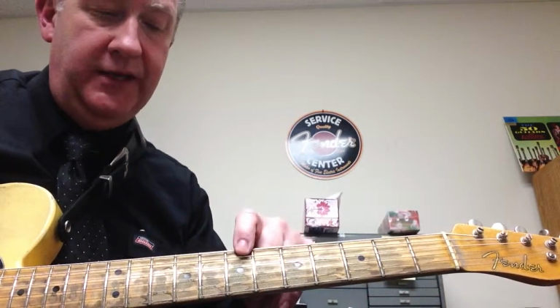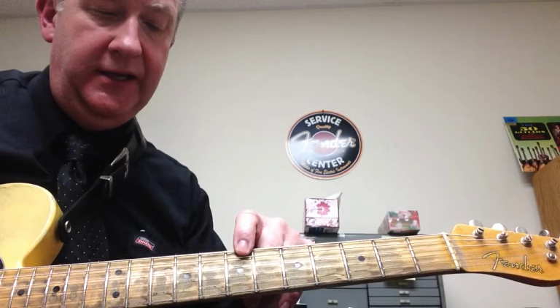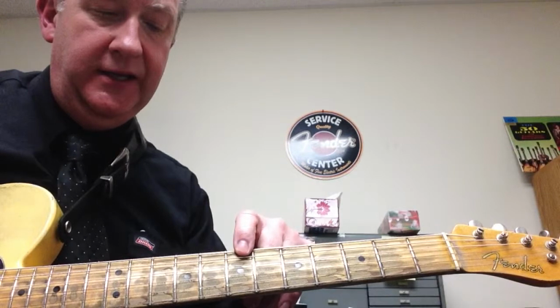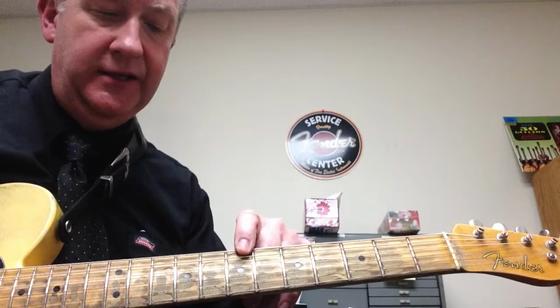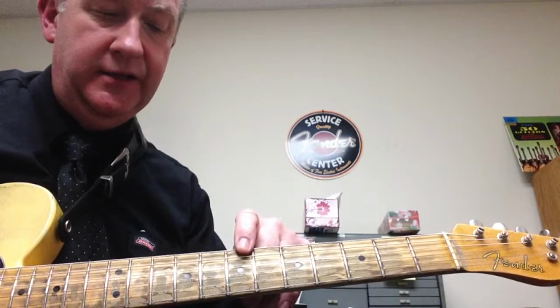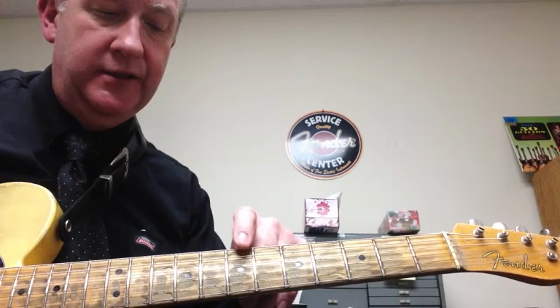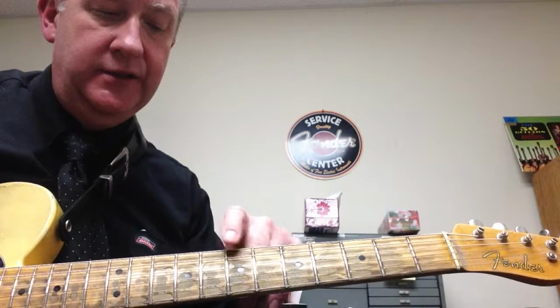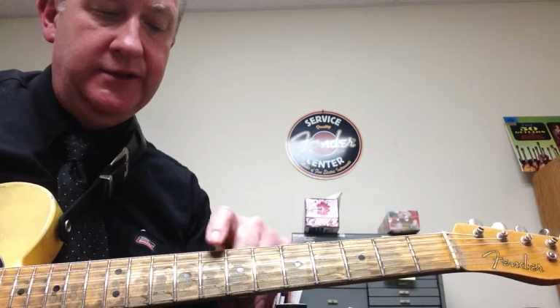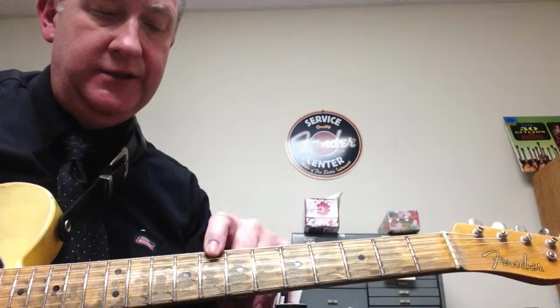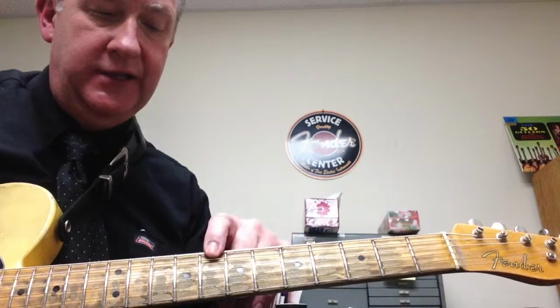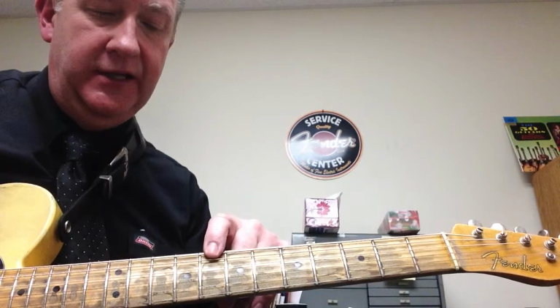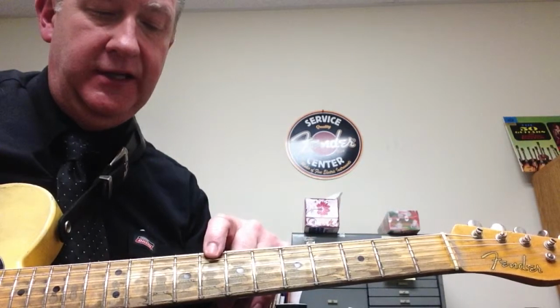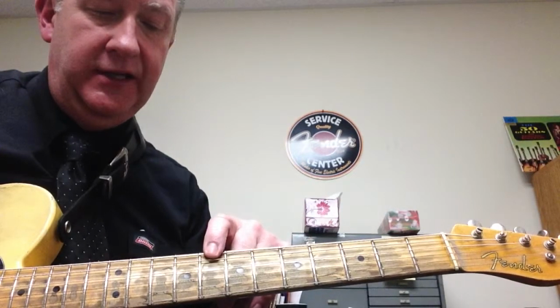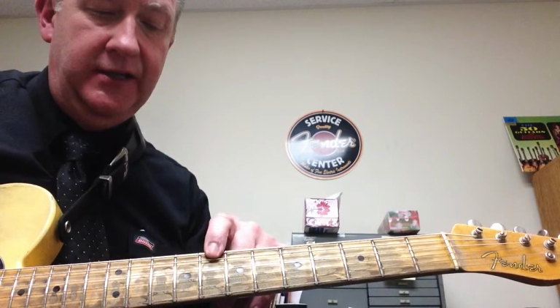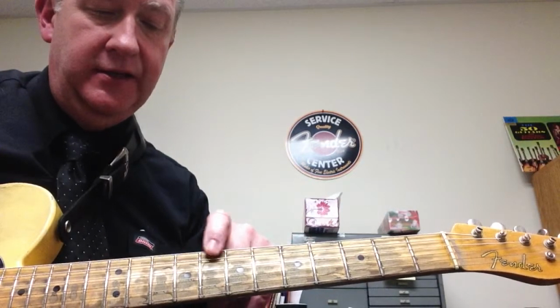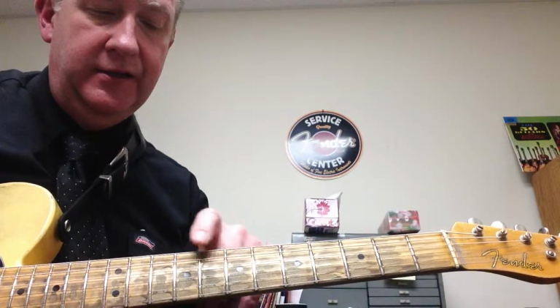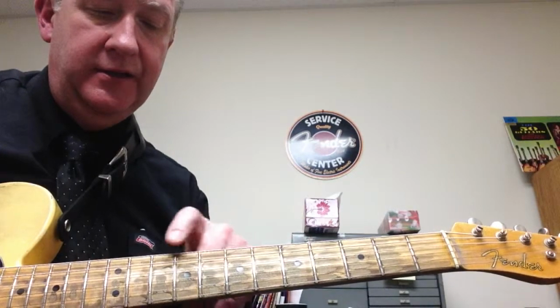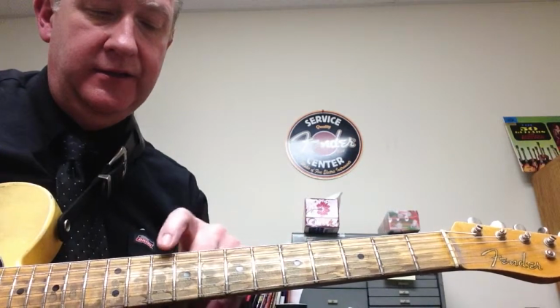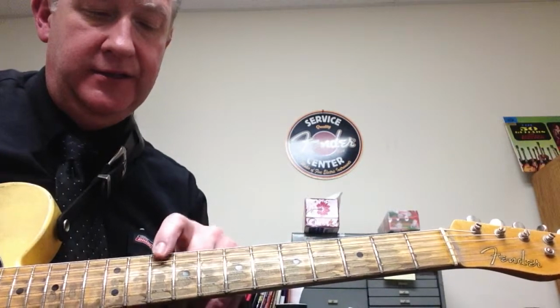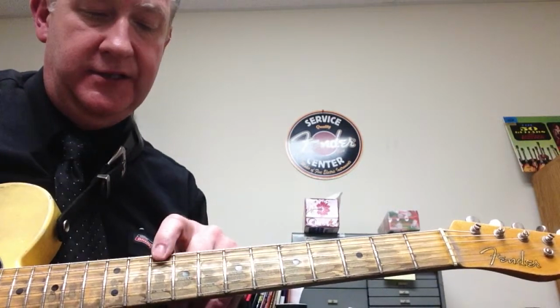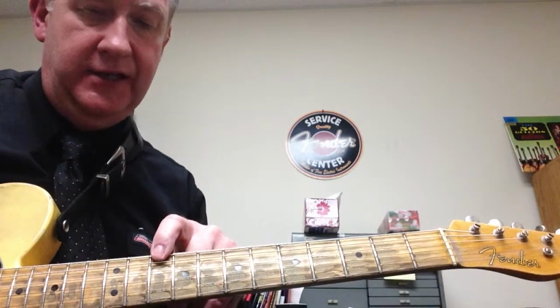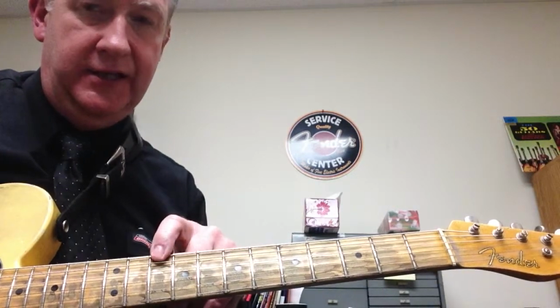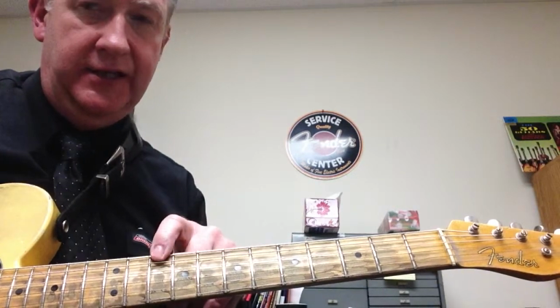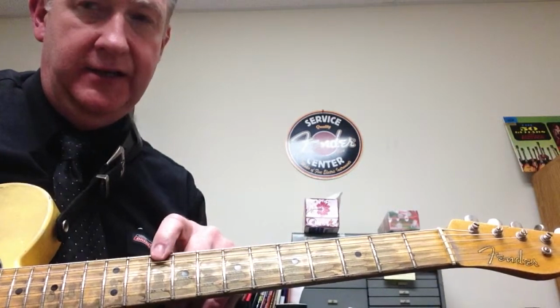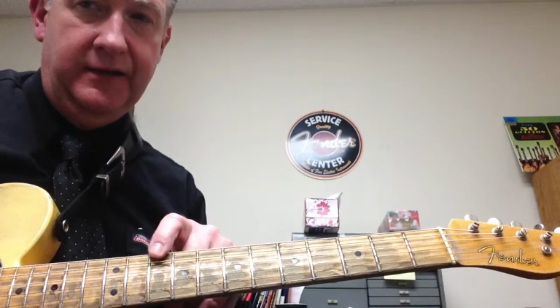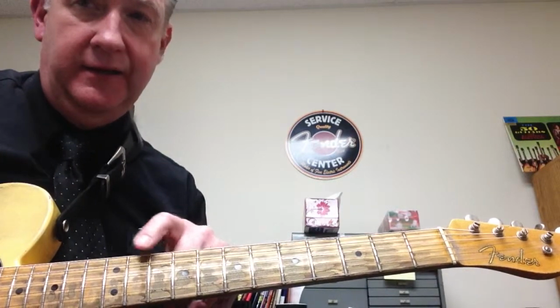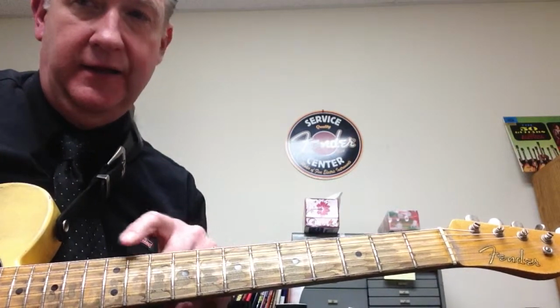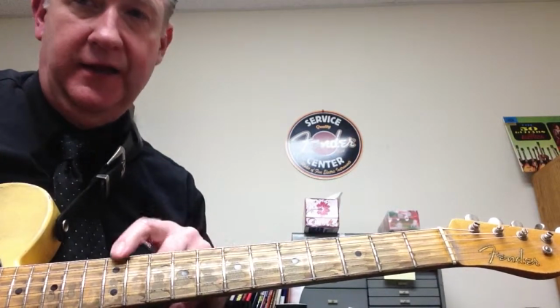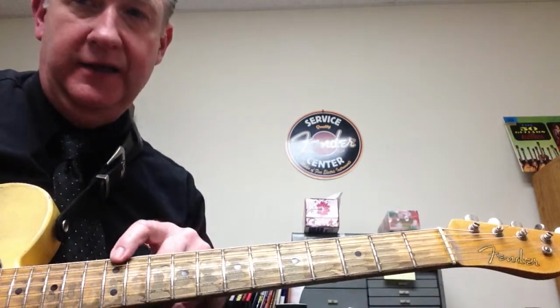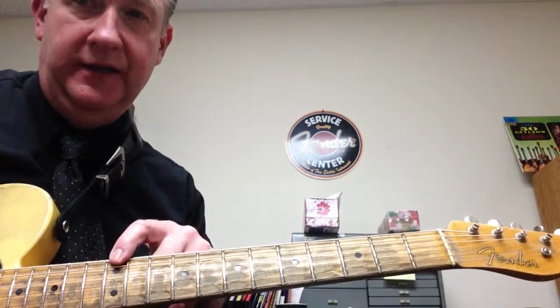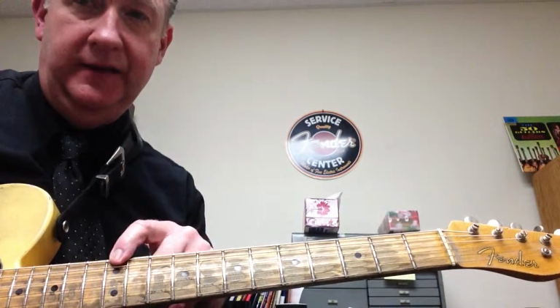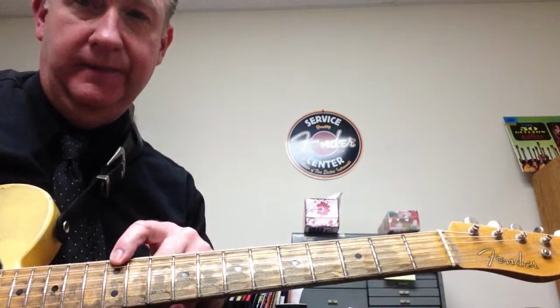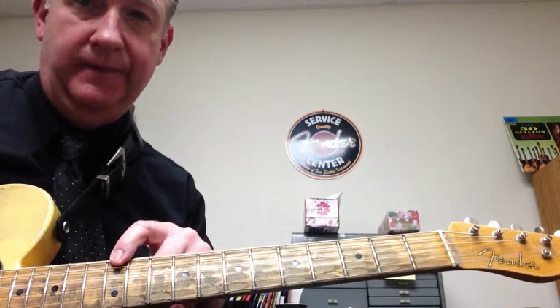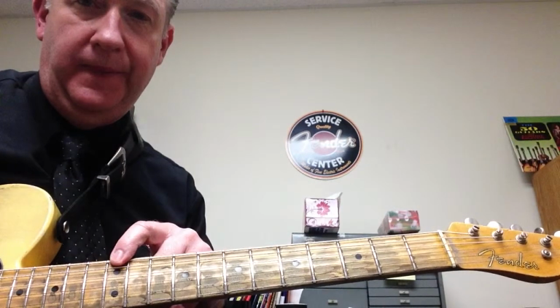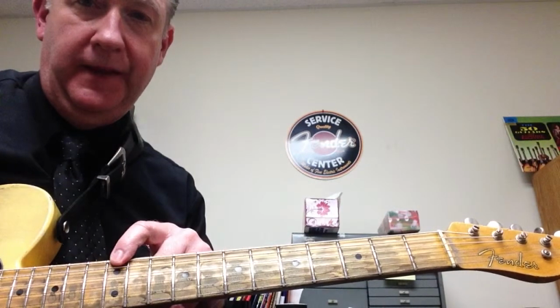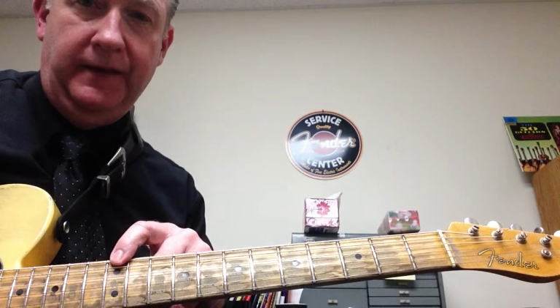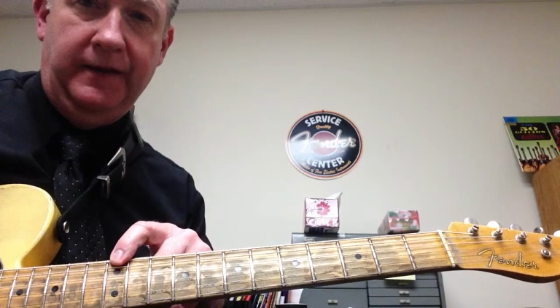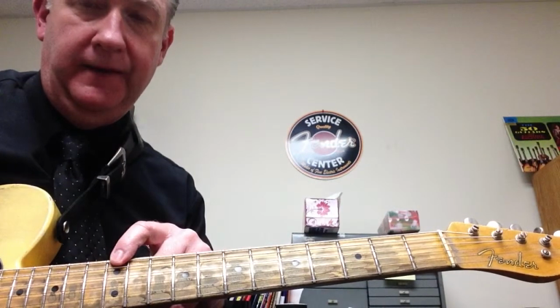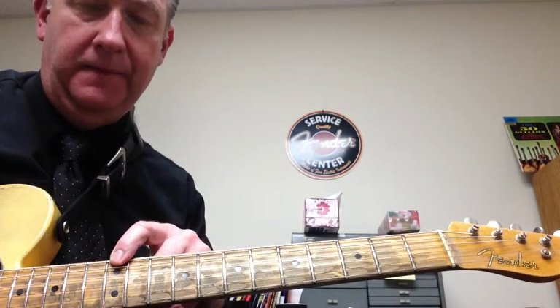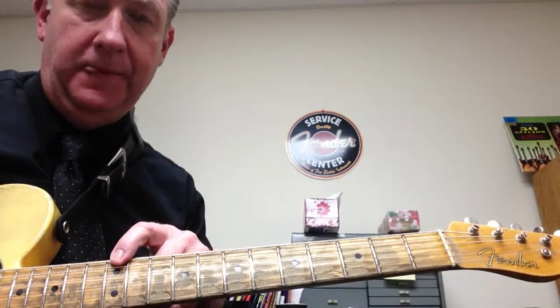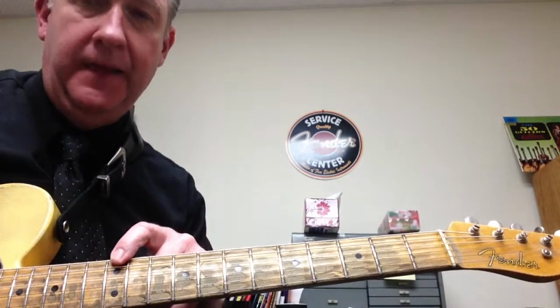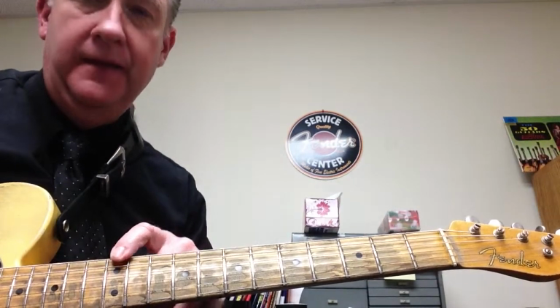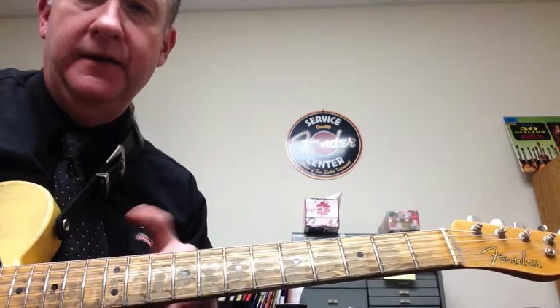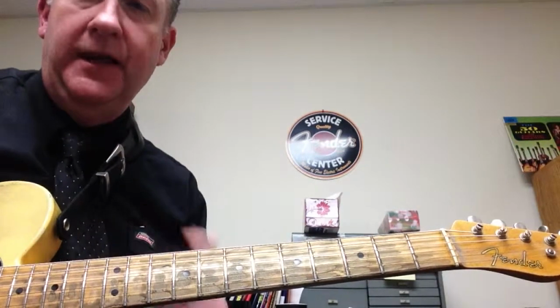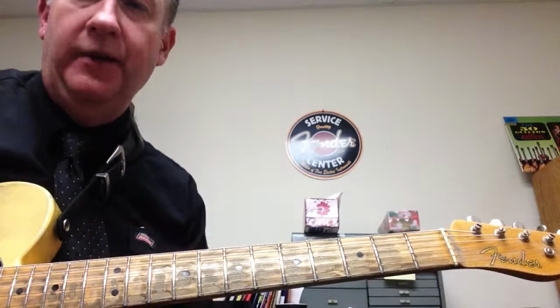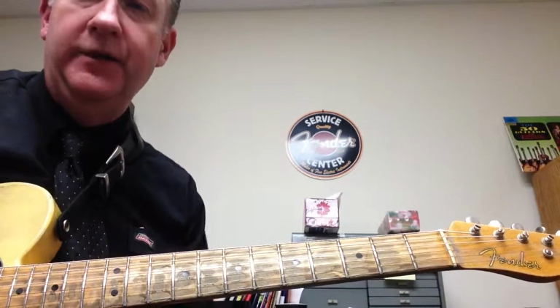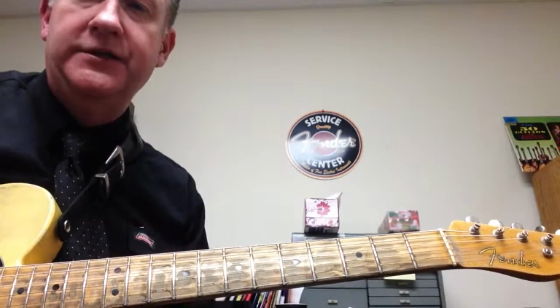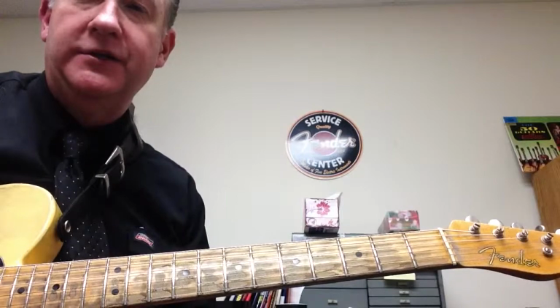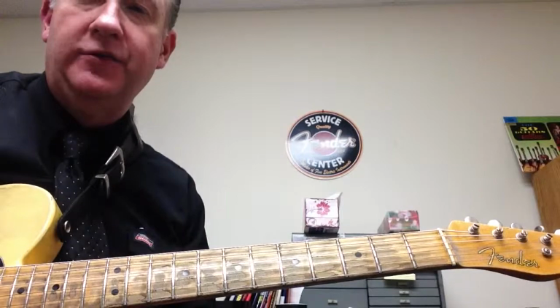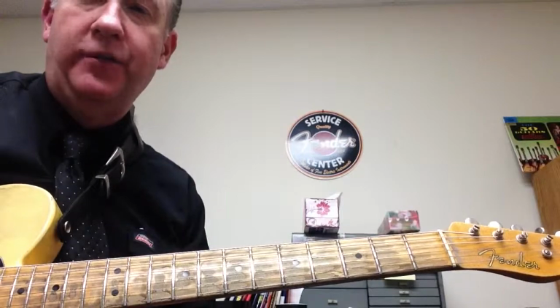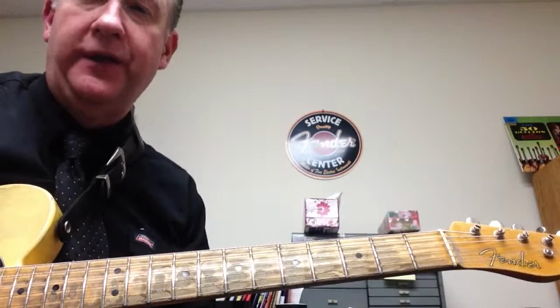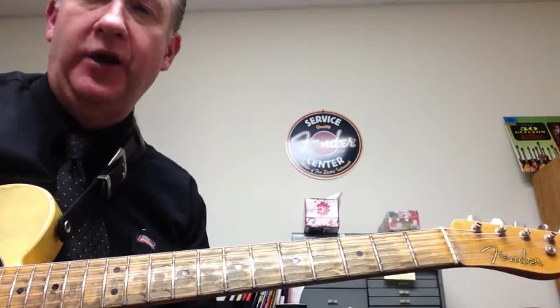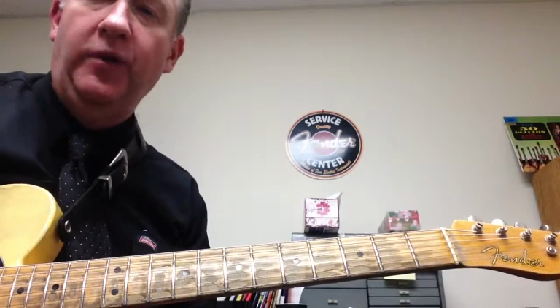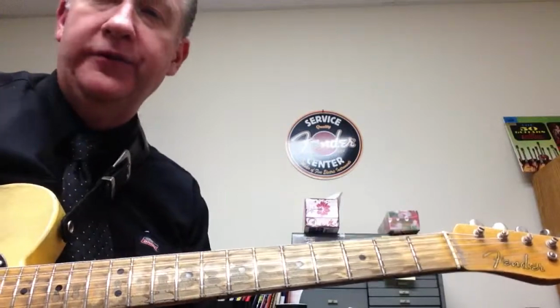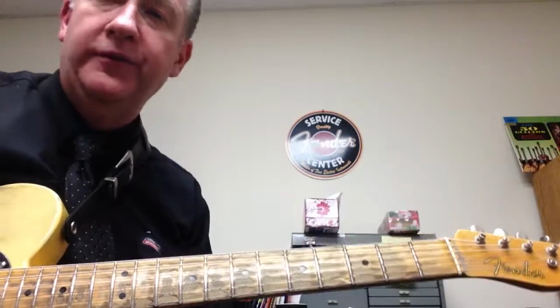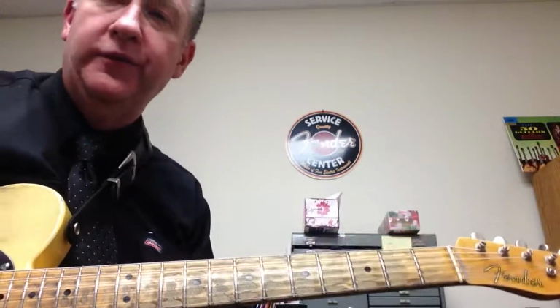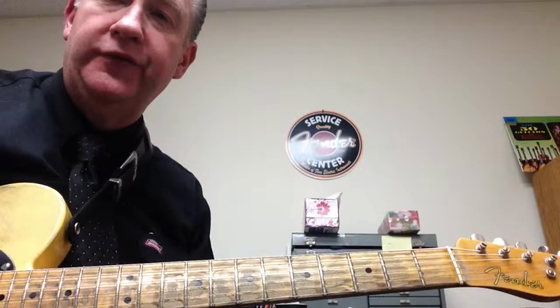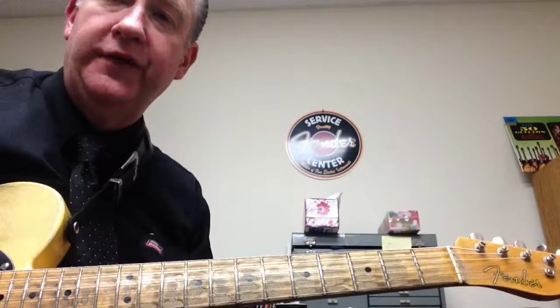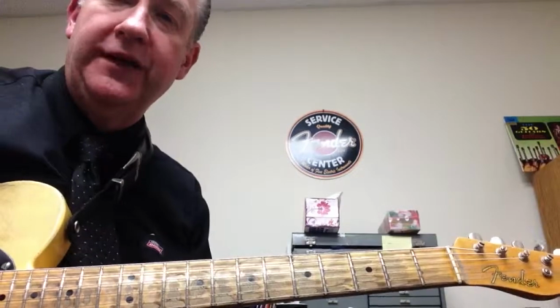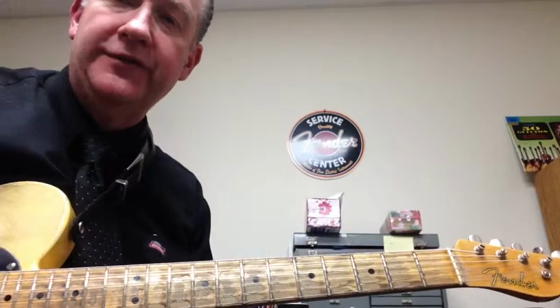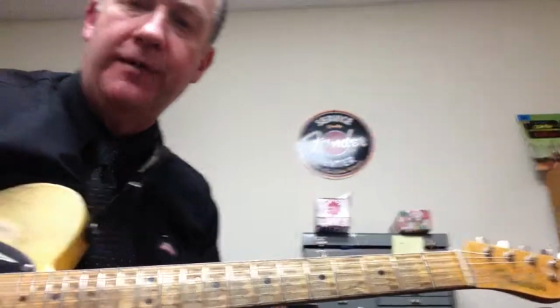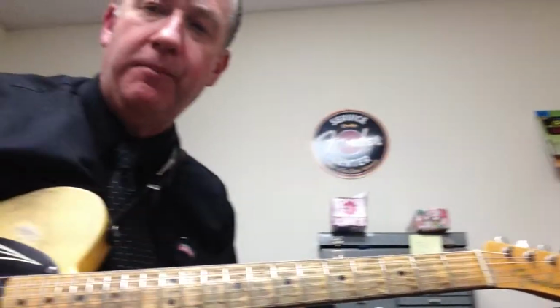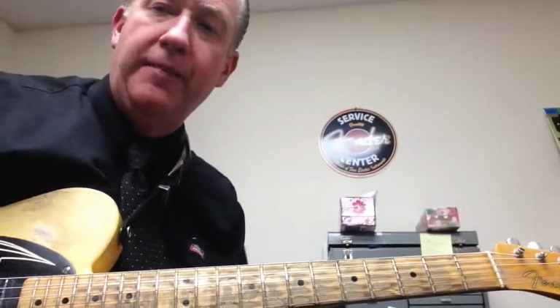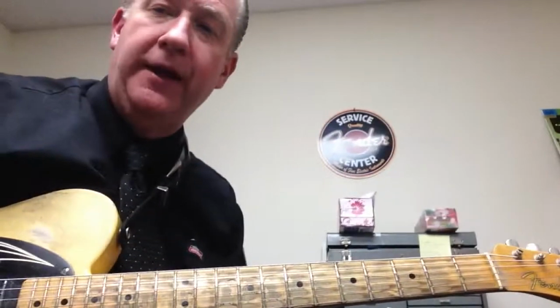Let's try it one more time: E, F, G, A, B, C, D, and E. Anyways, hope that helps and we'll see you next time, bye bye.